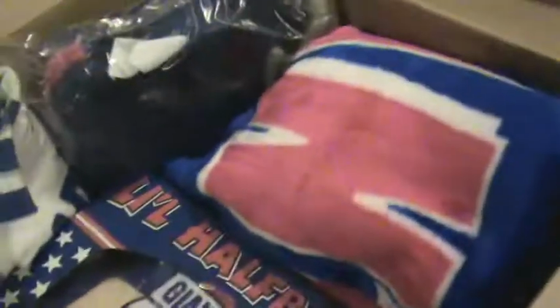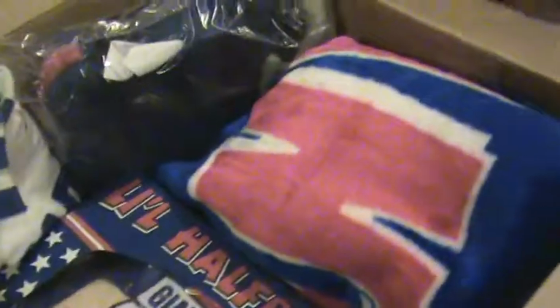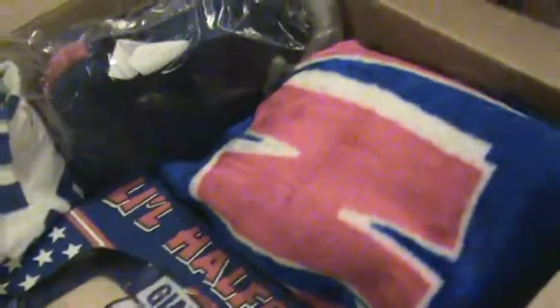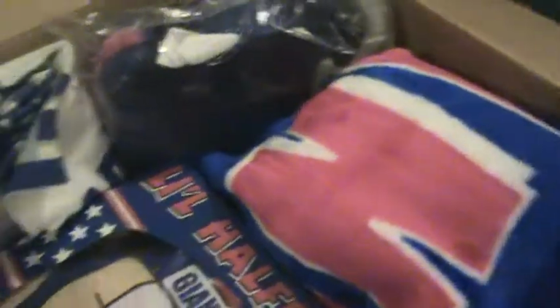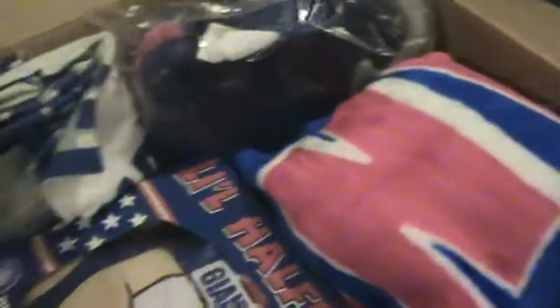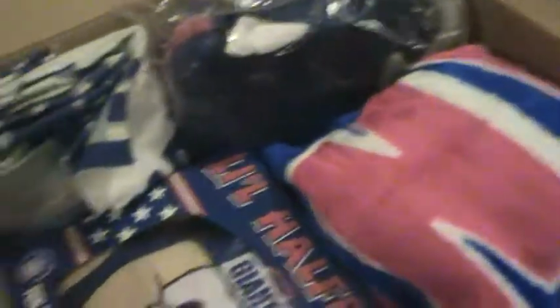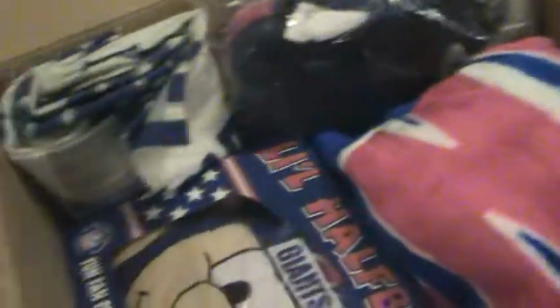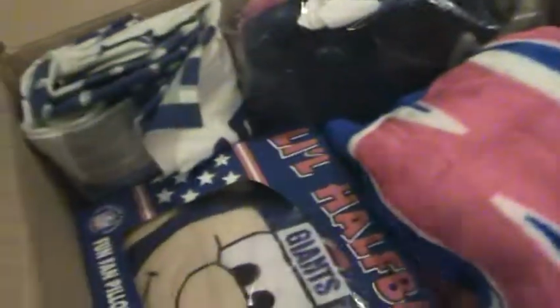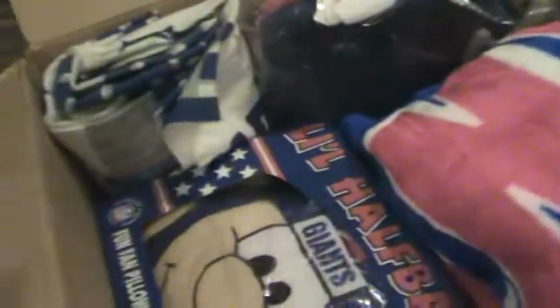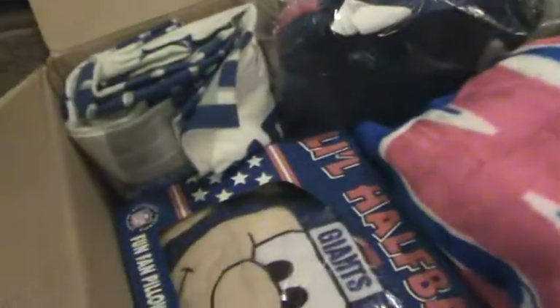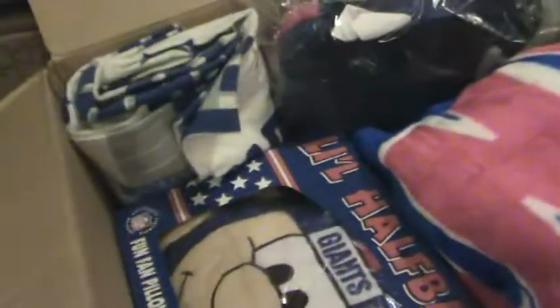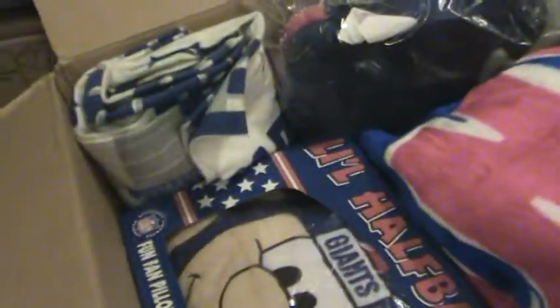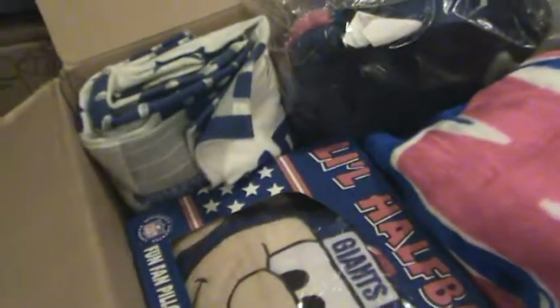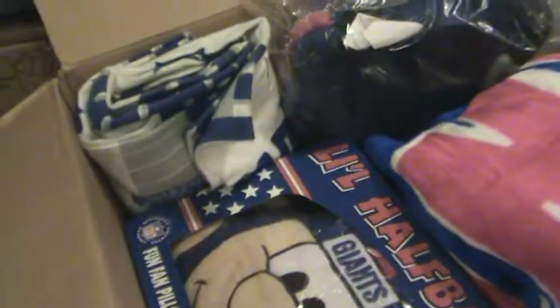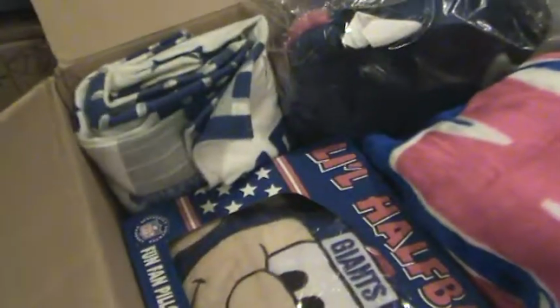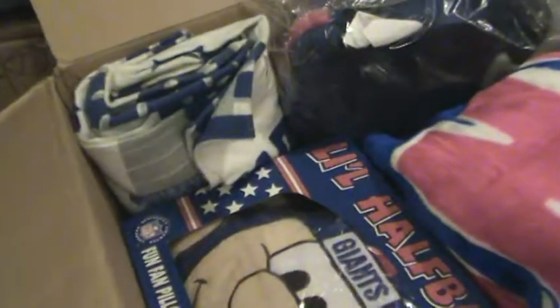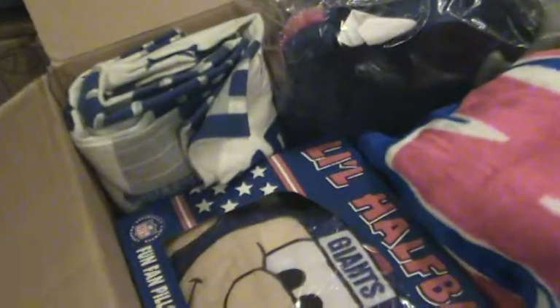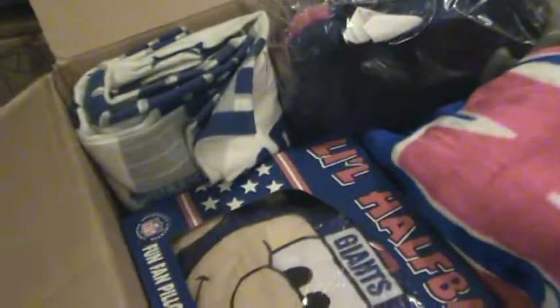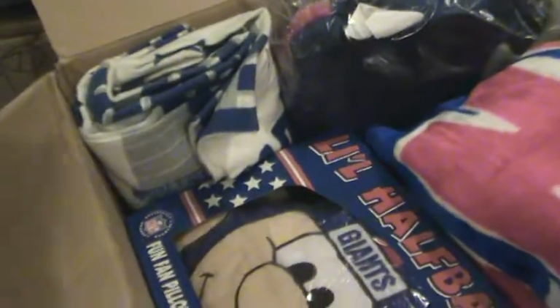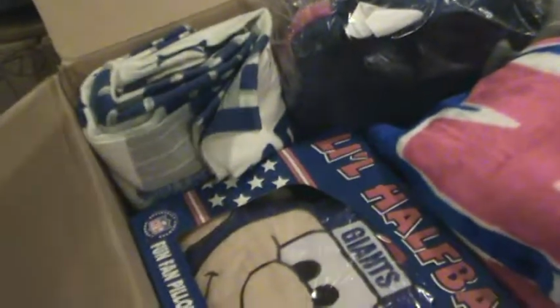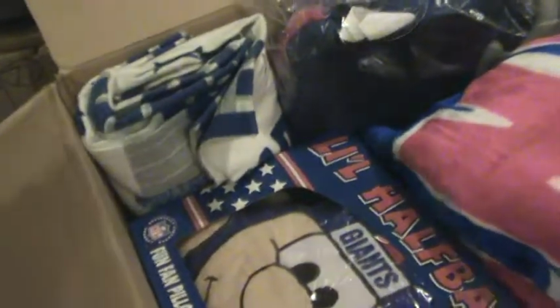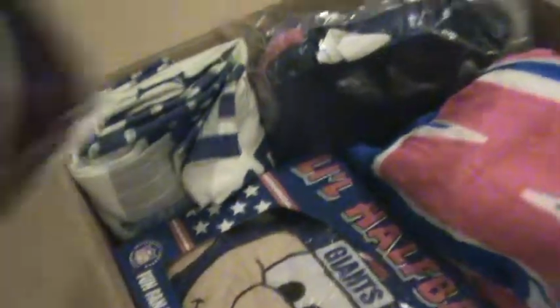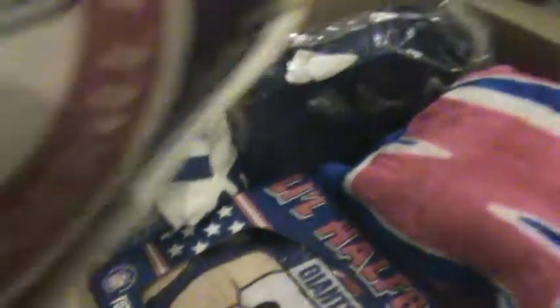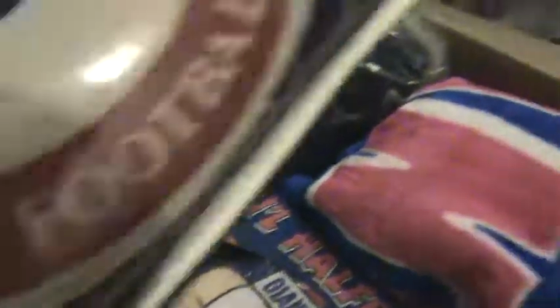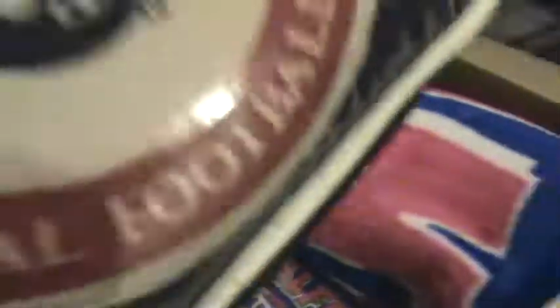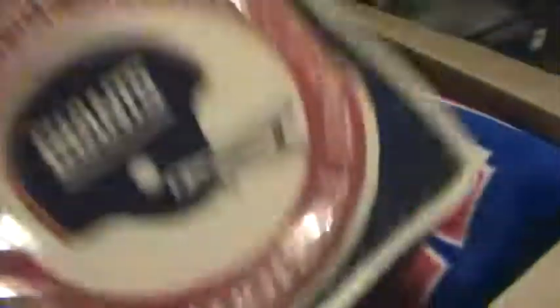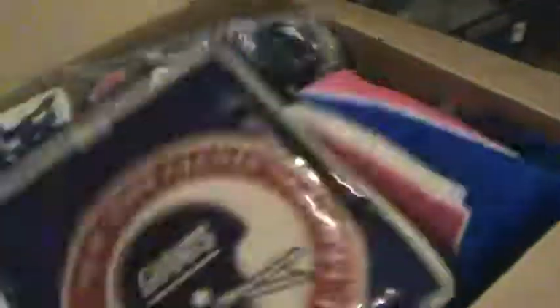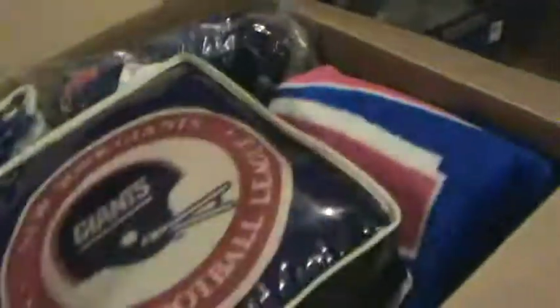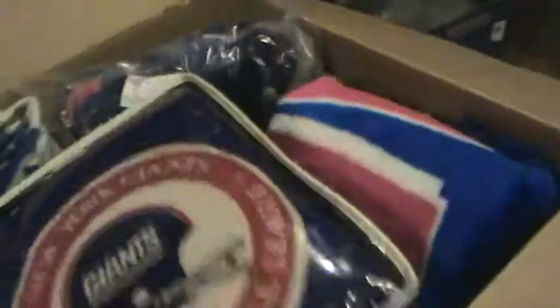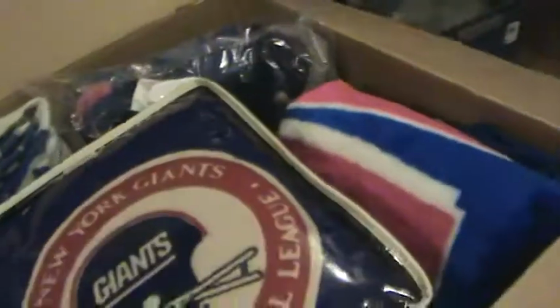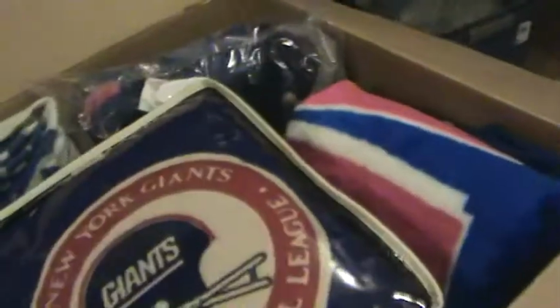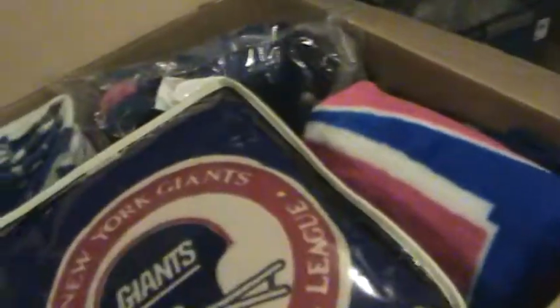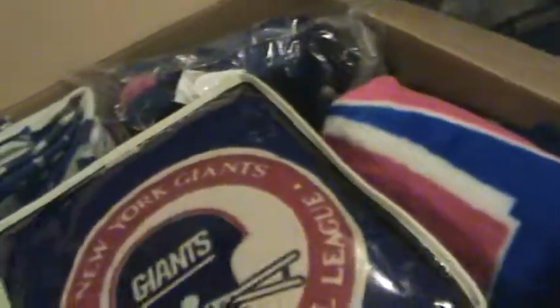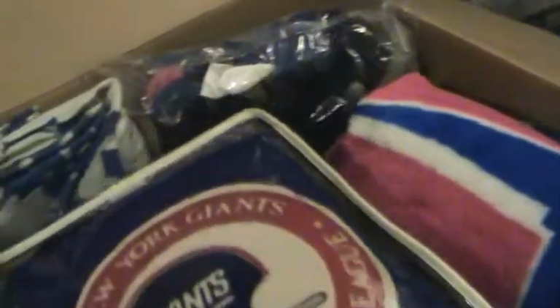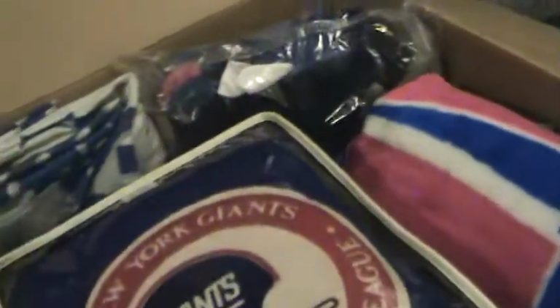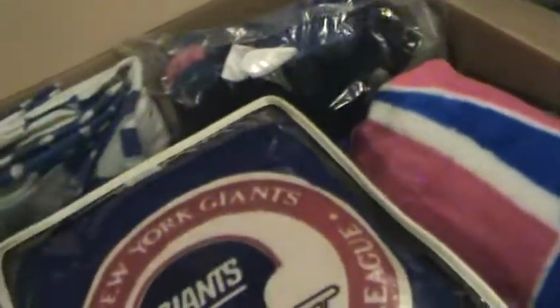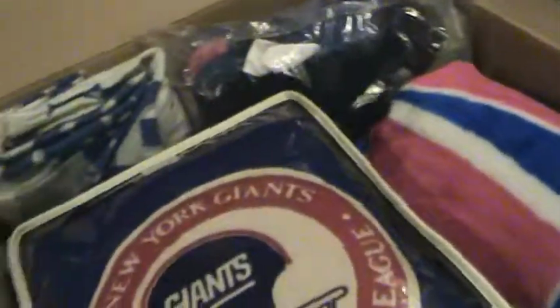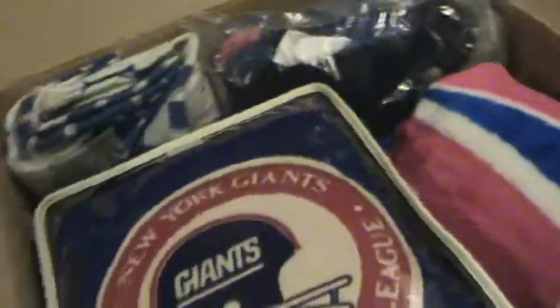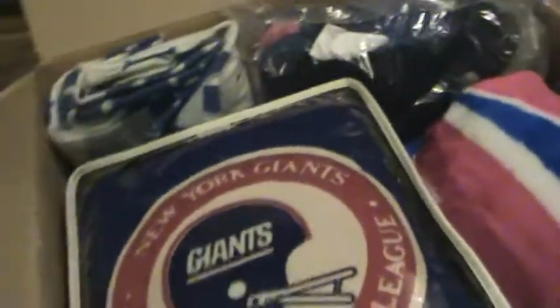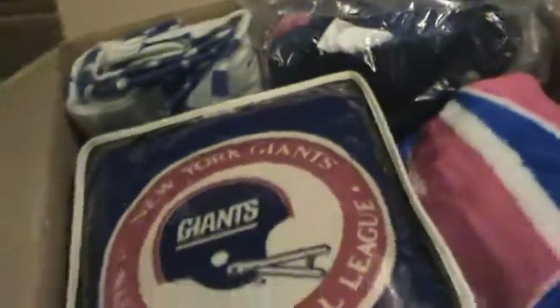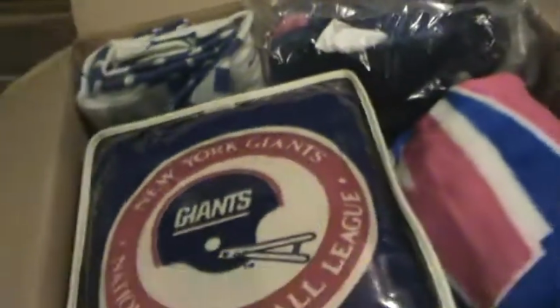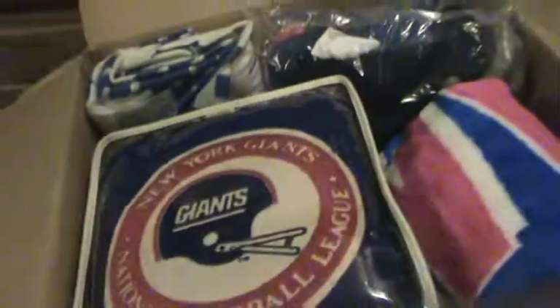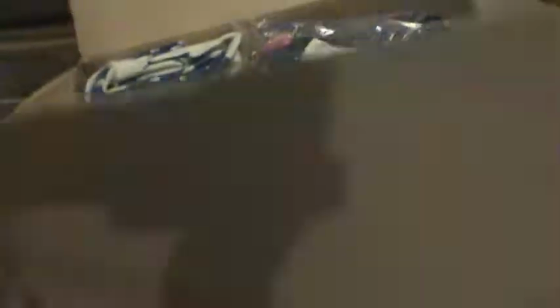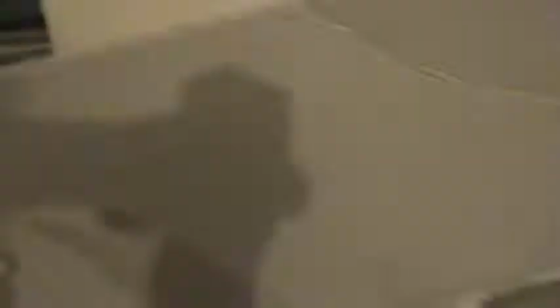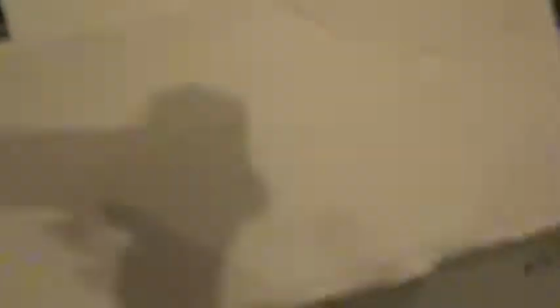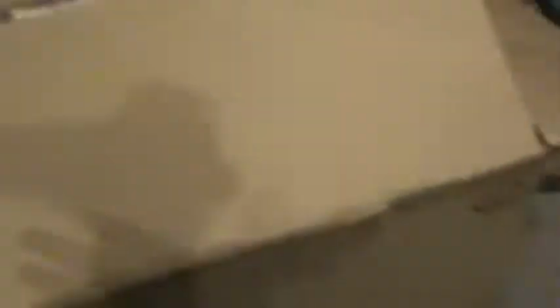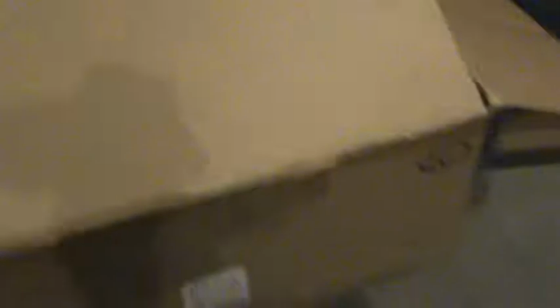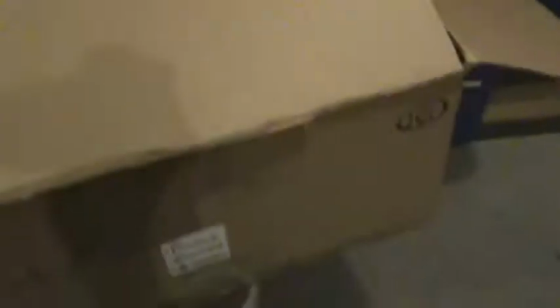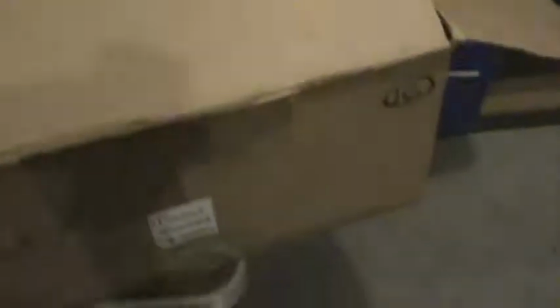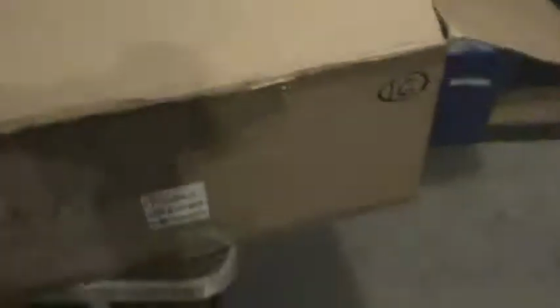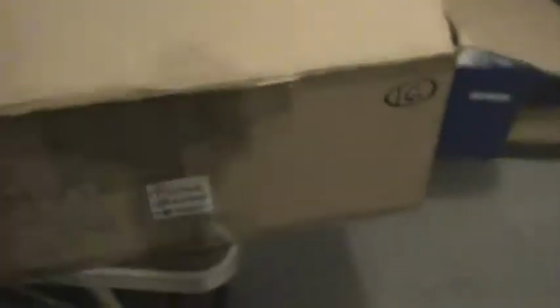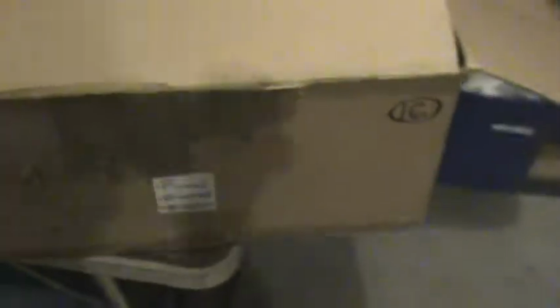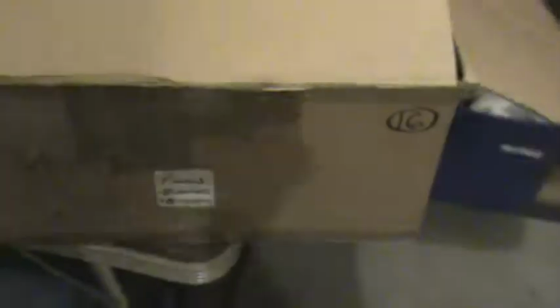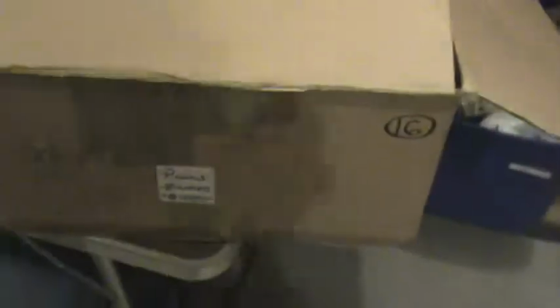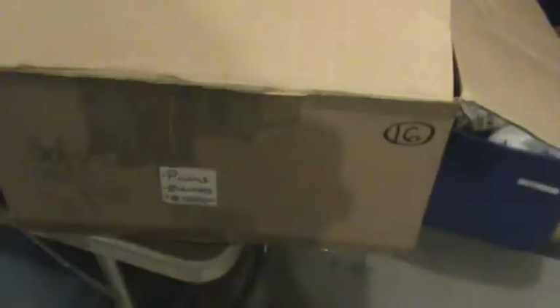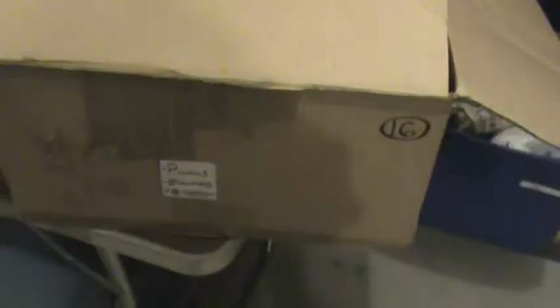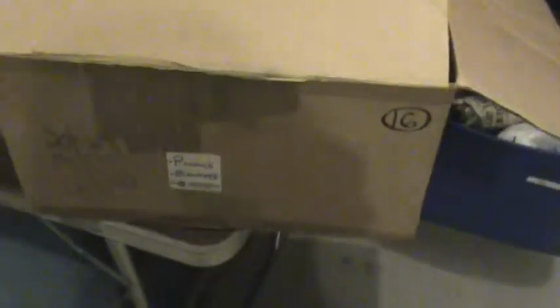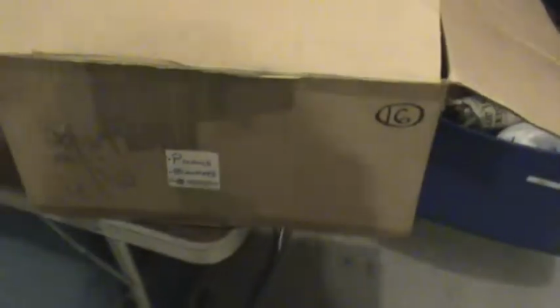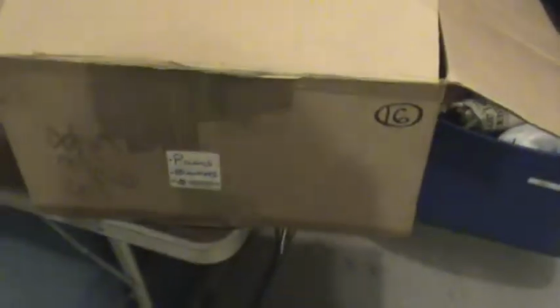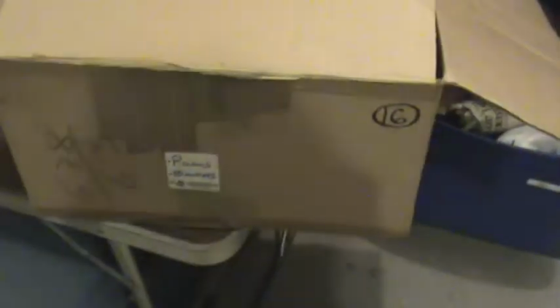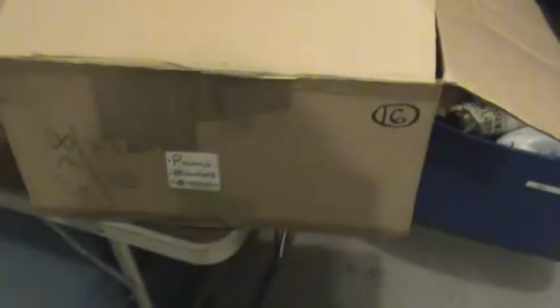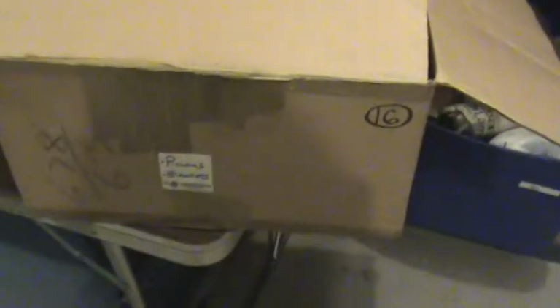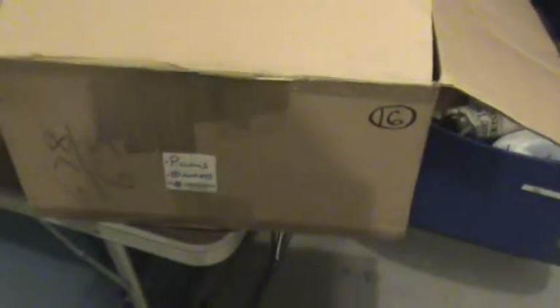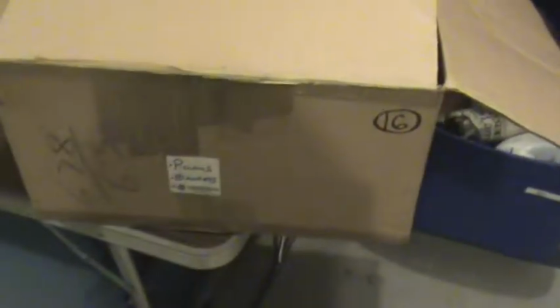Then a blanket, and another blanket — so we've got like three or four blankets and a pillow: five items total in box number 16.